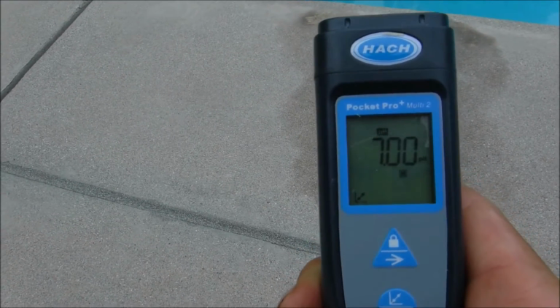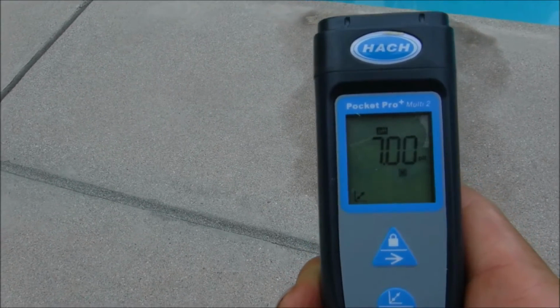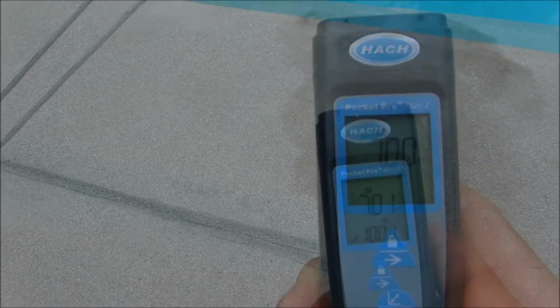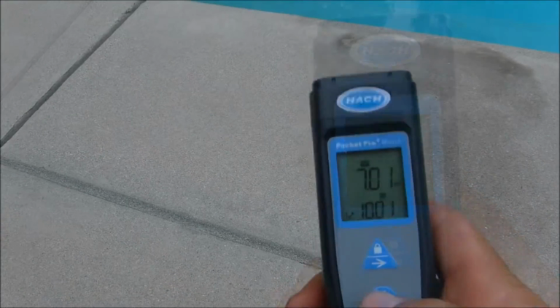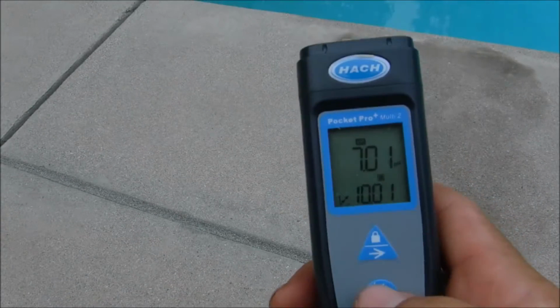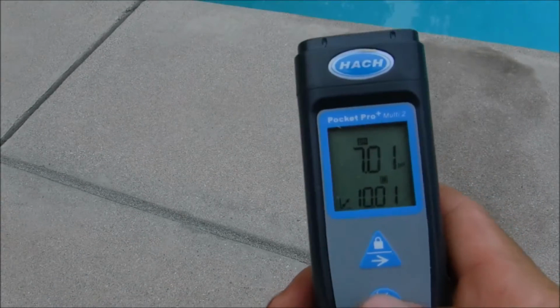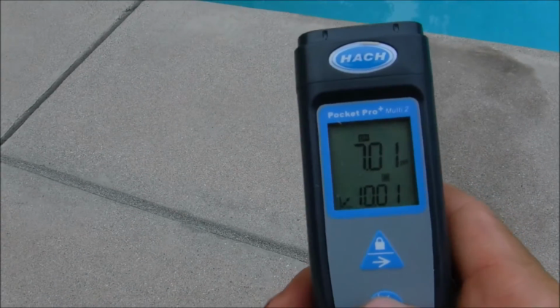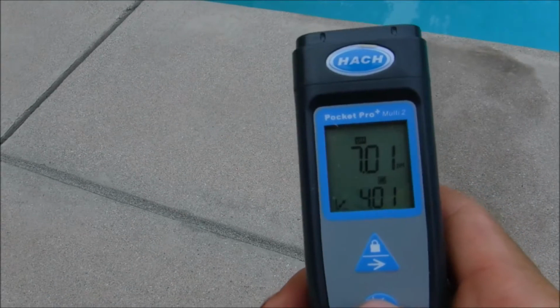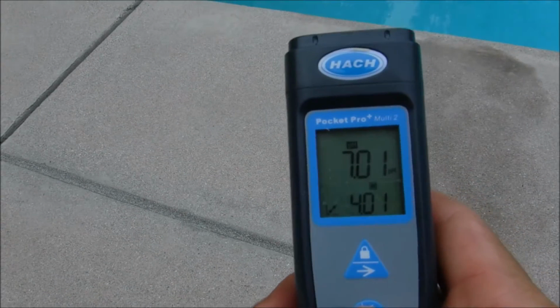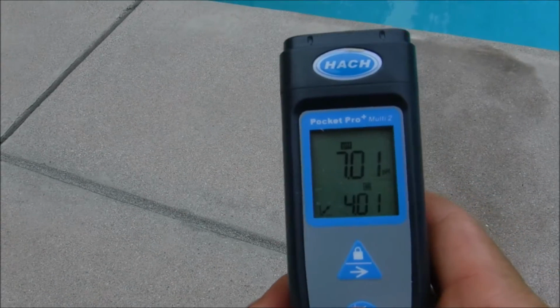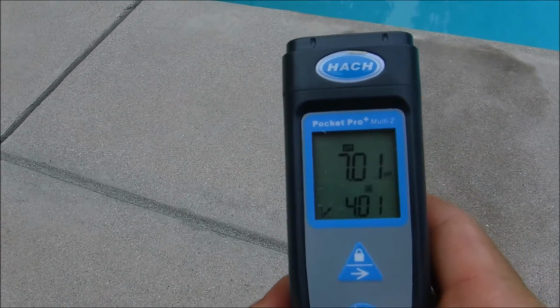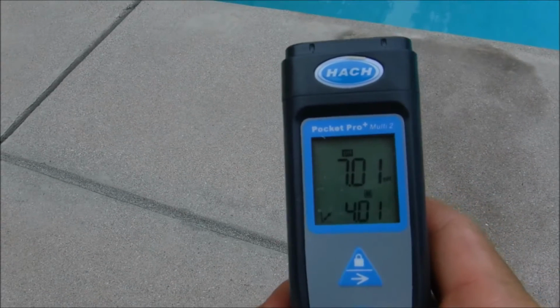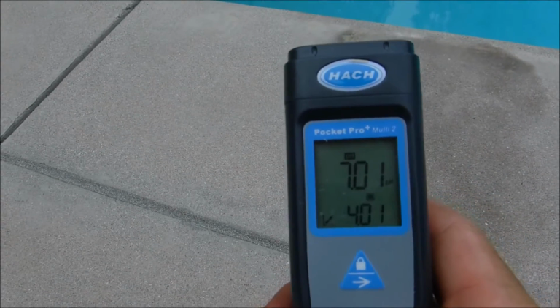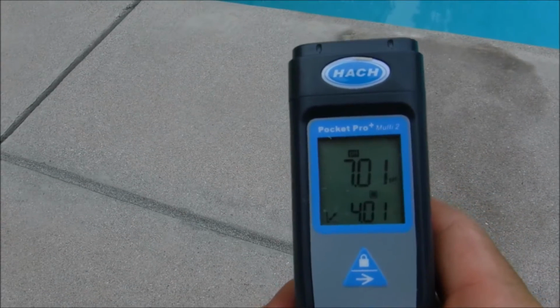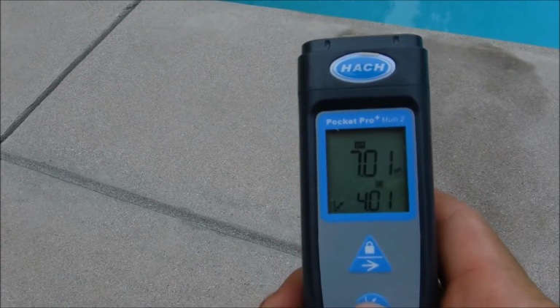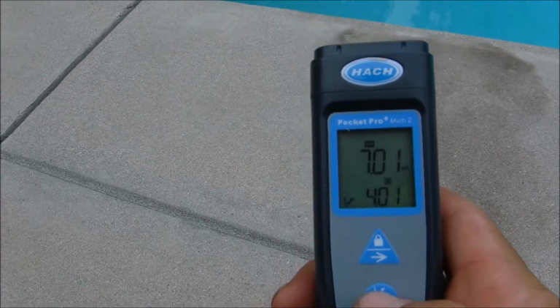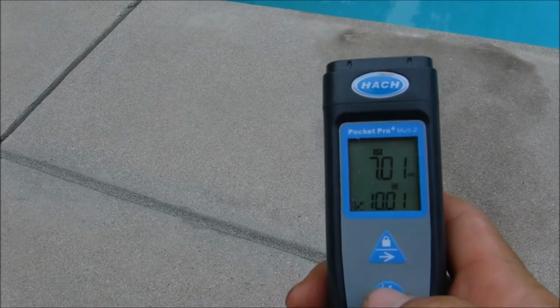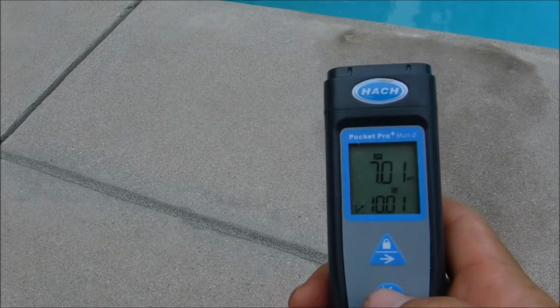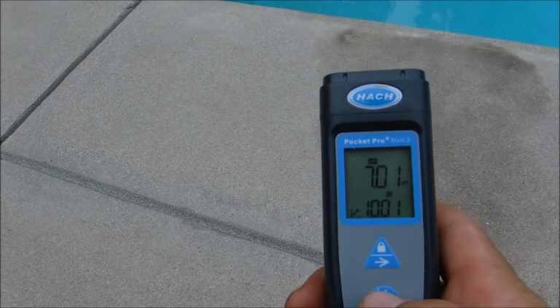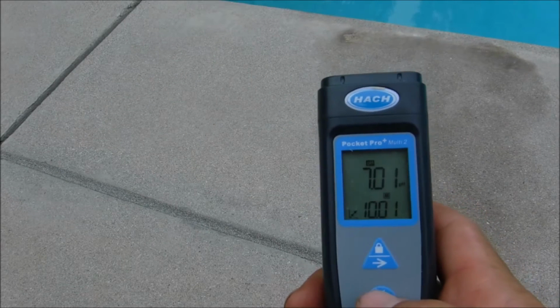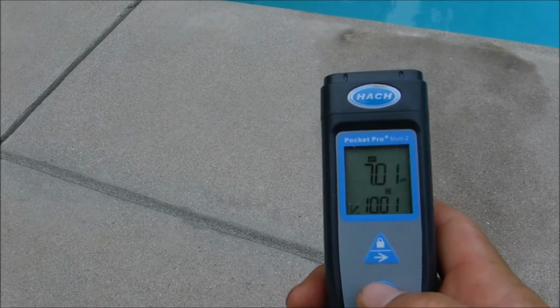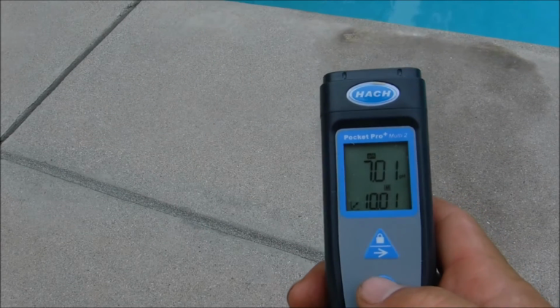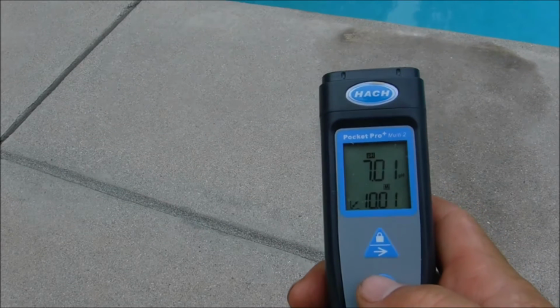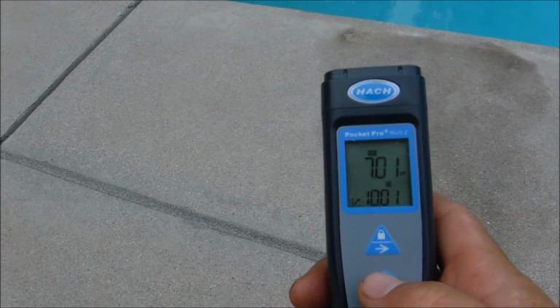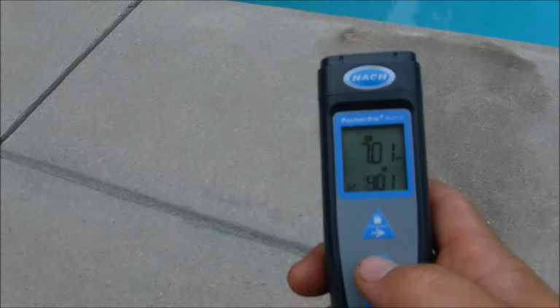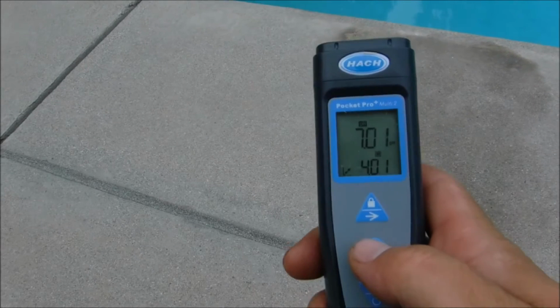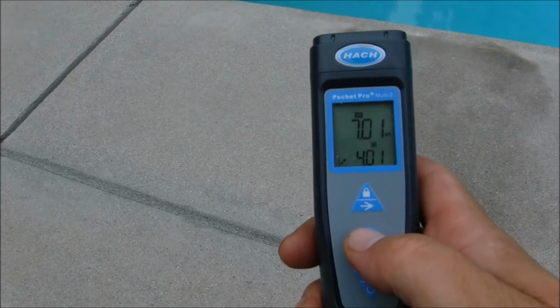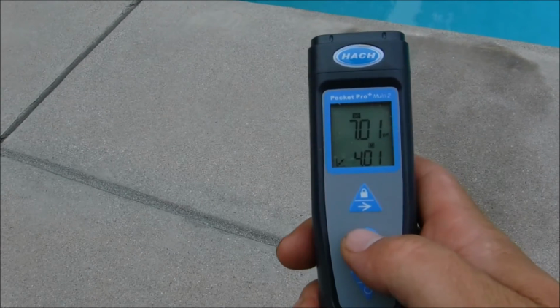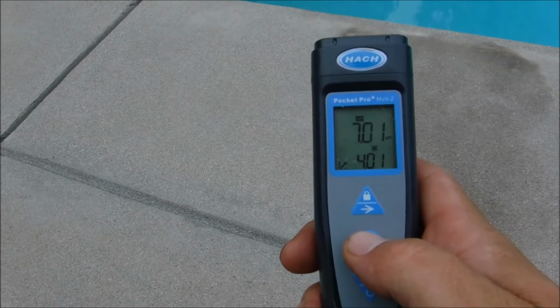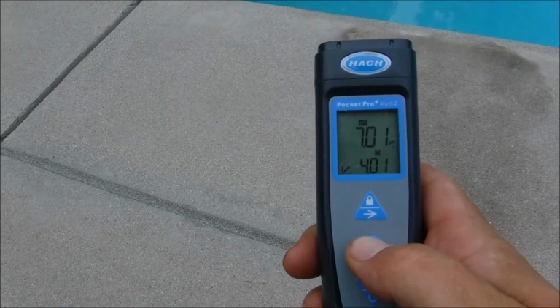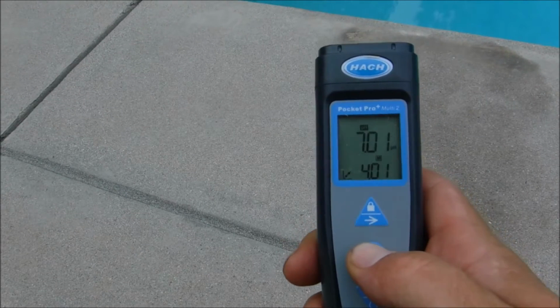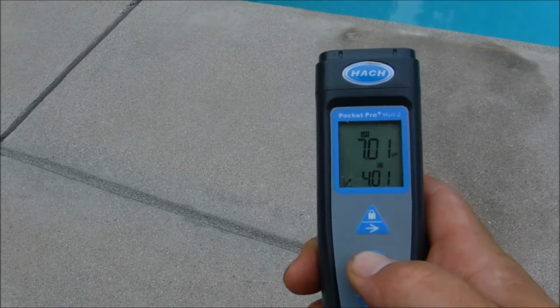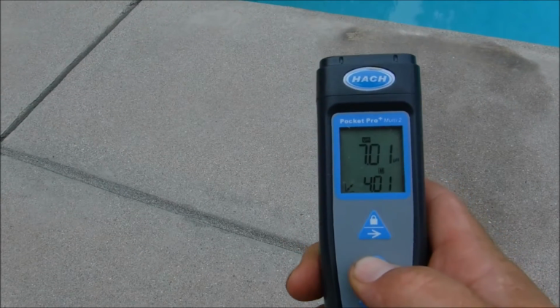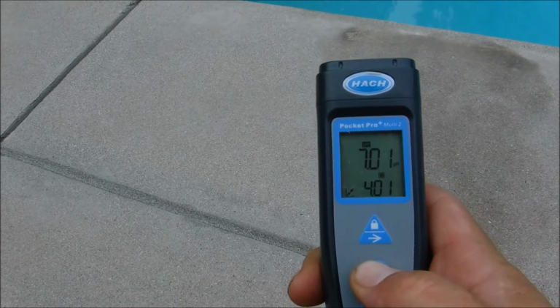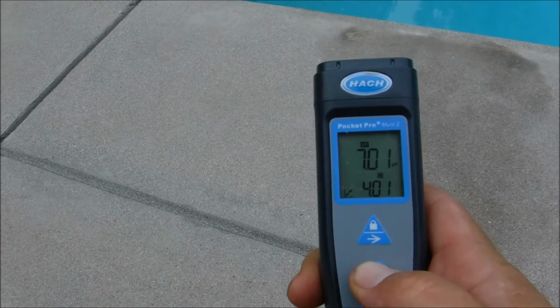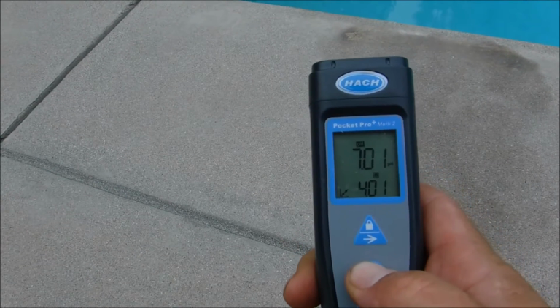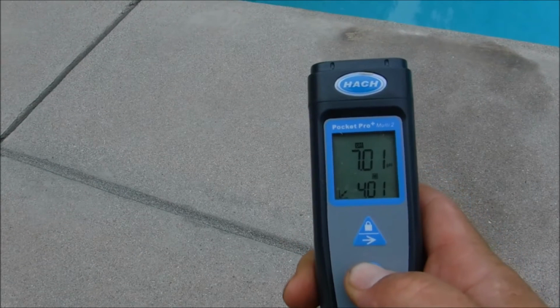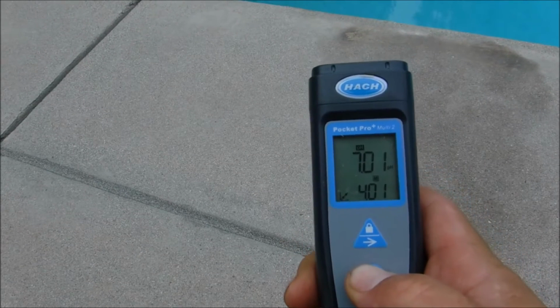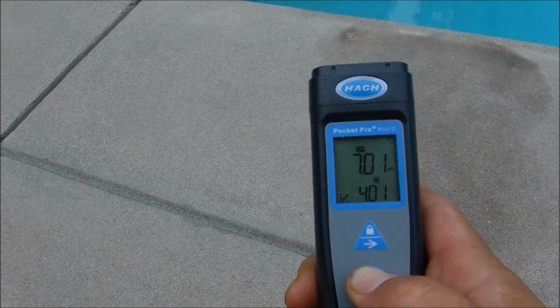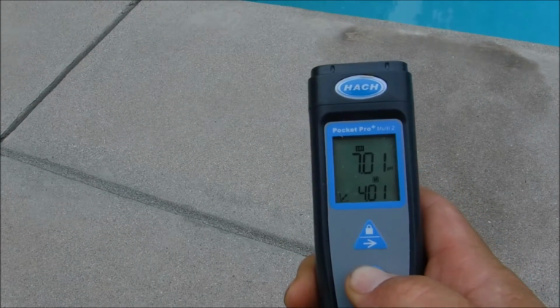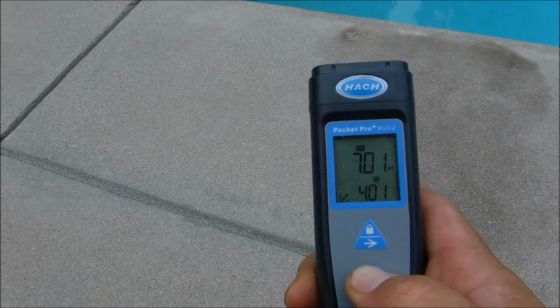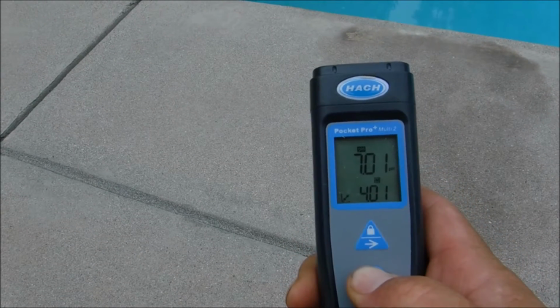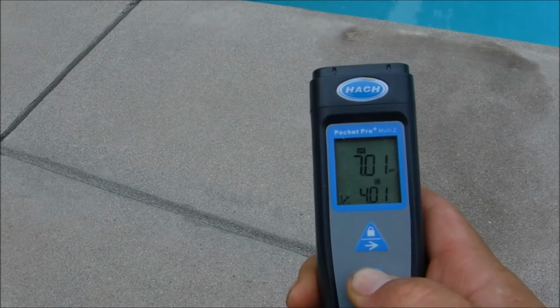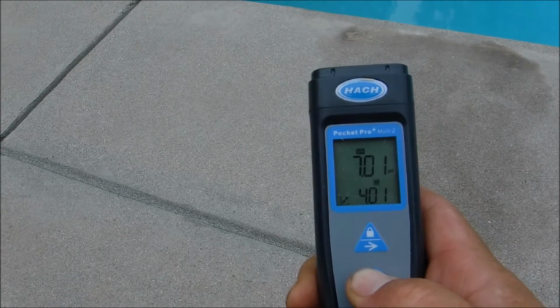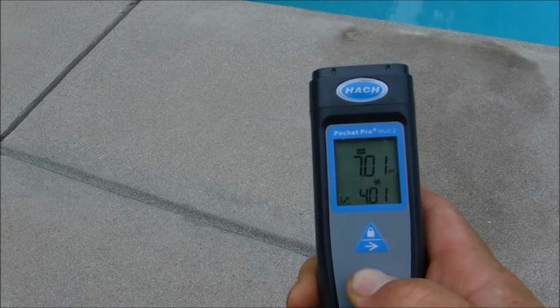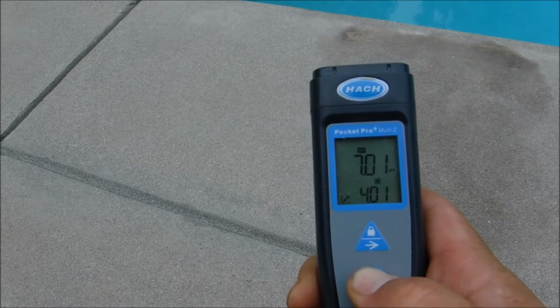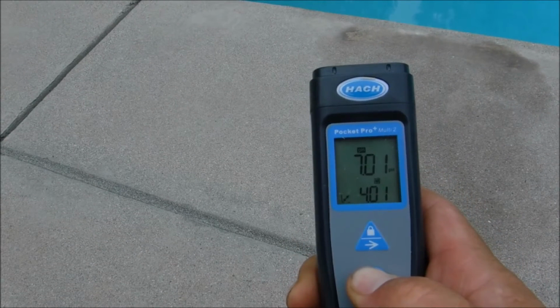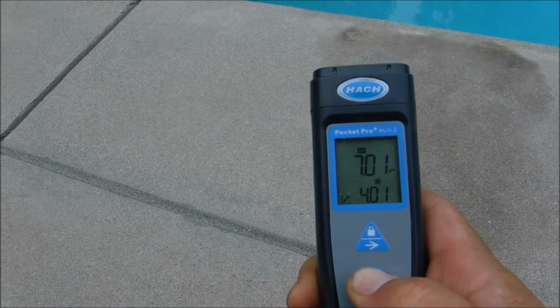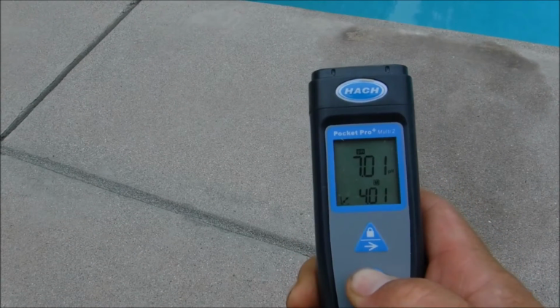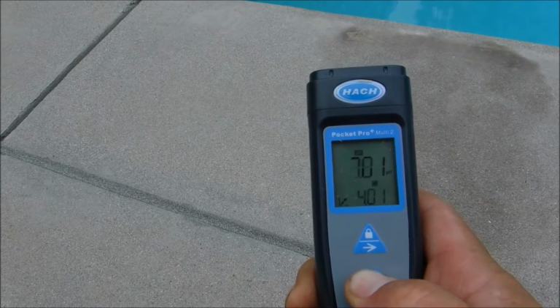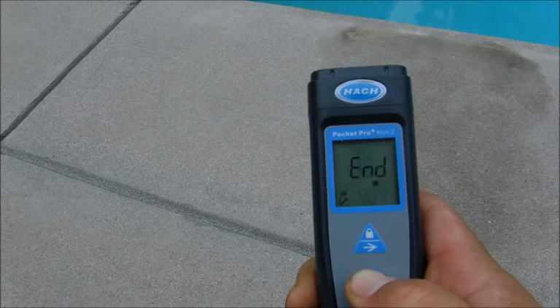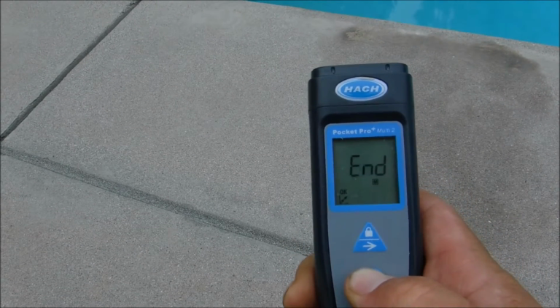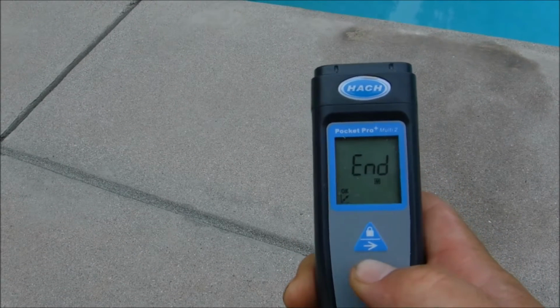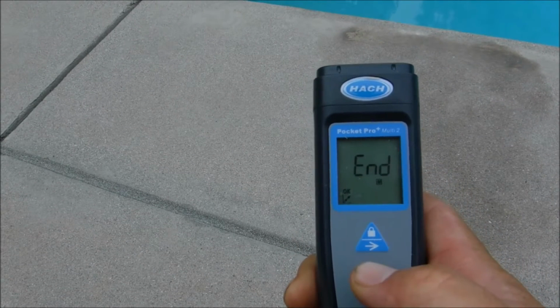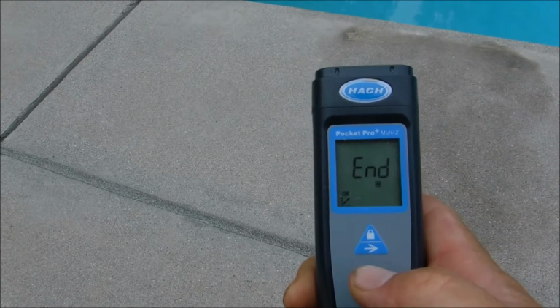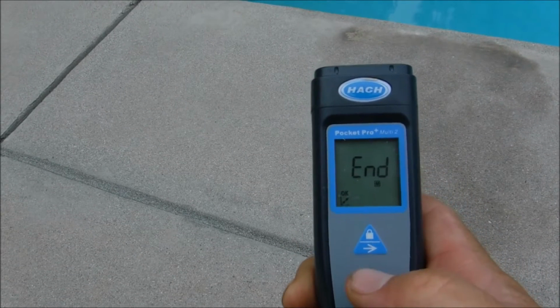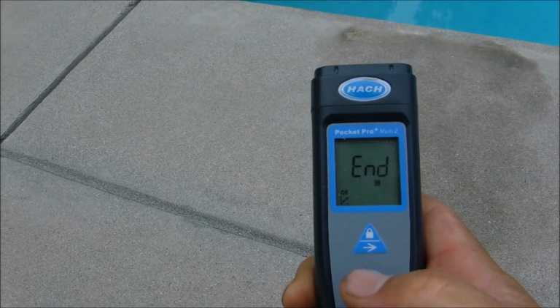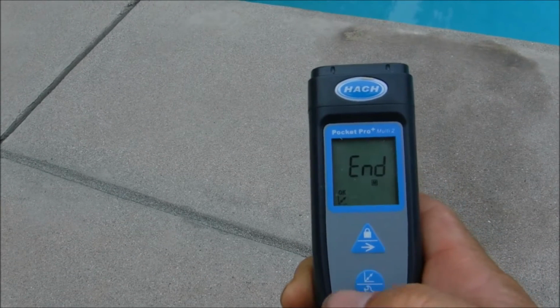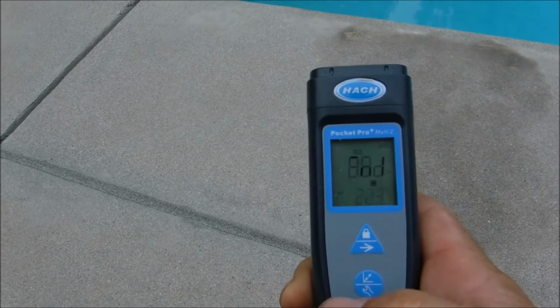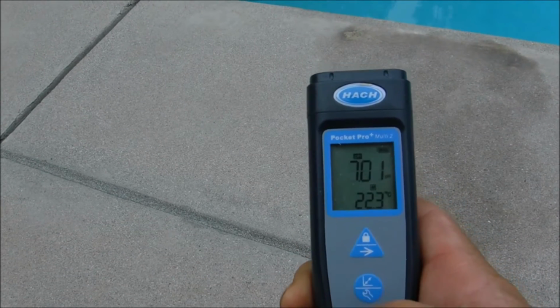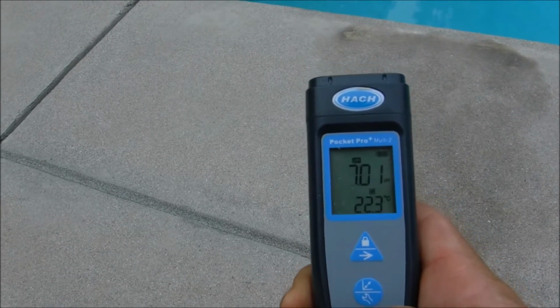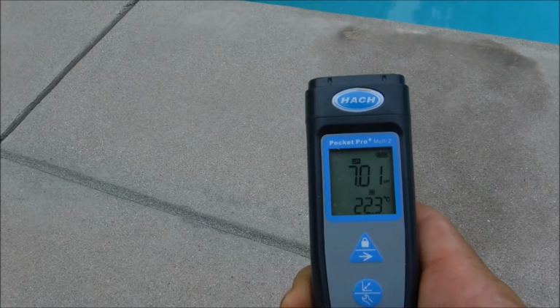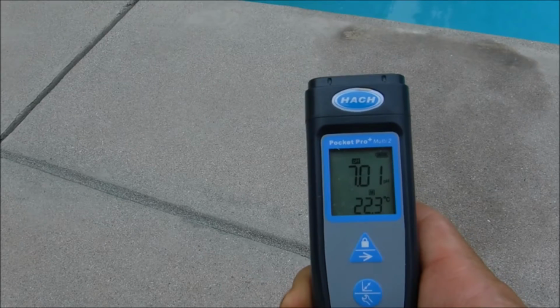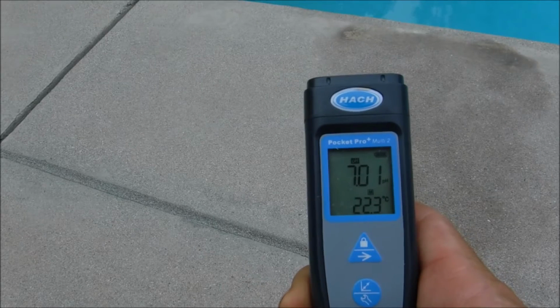You have the option to calibrate the pH sensor three times. If you're finished calibrating the unit, go ahead and push and hold the middle button down until you see the word 'end.'